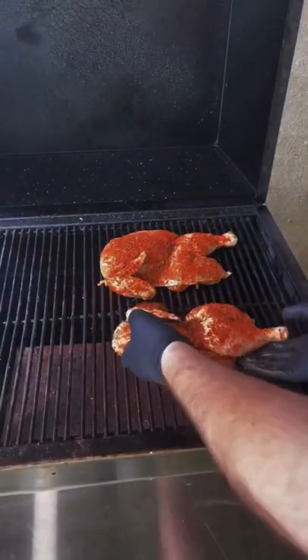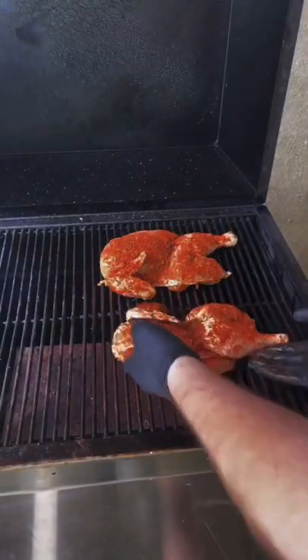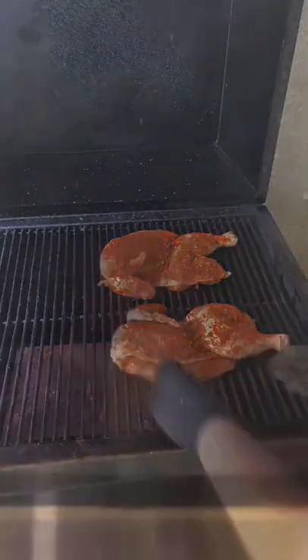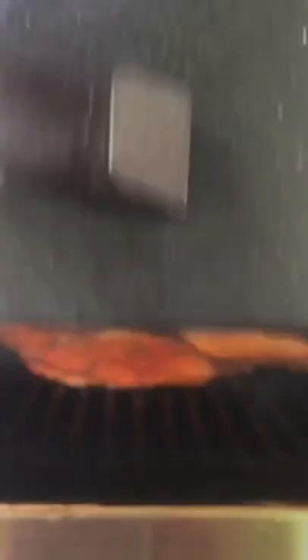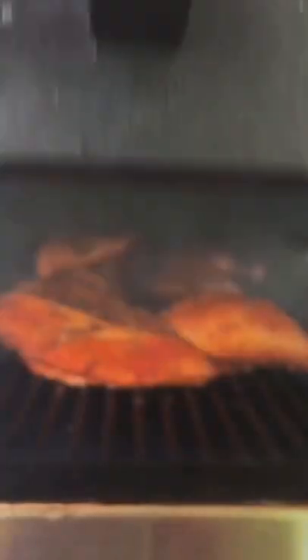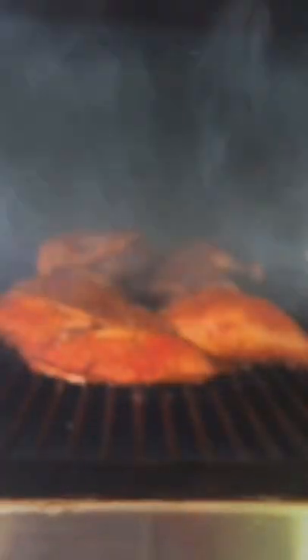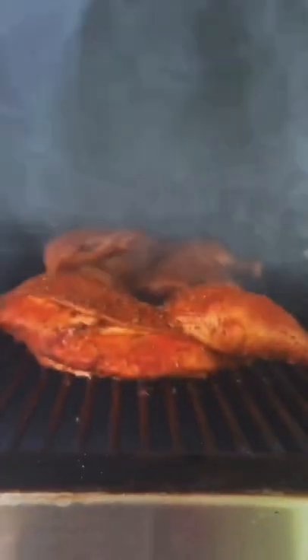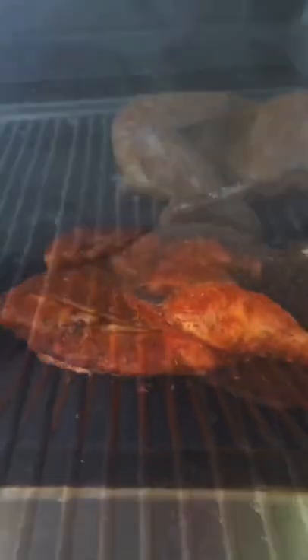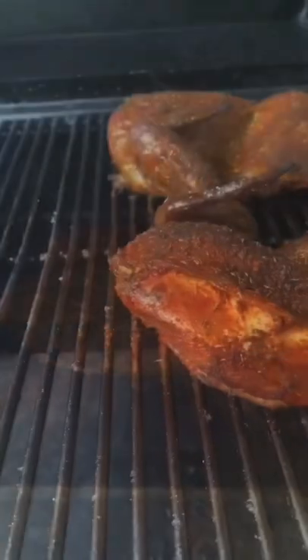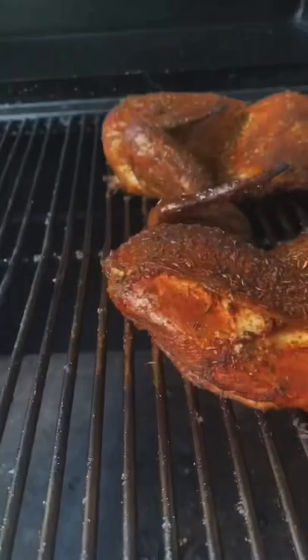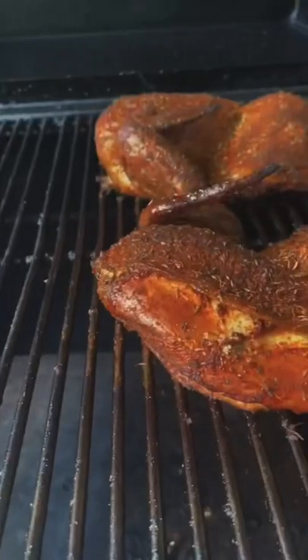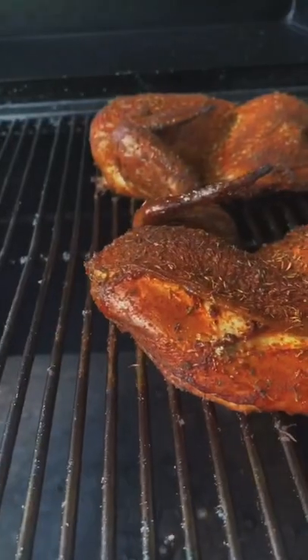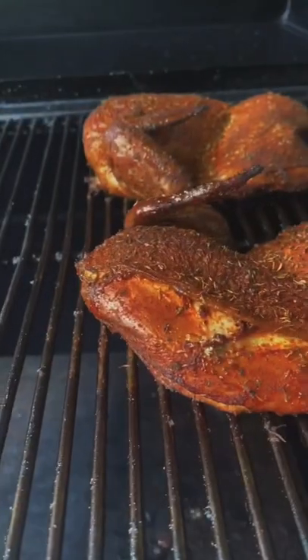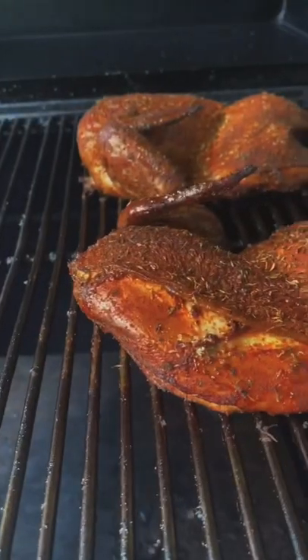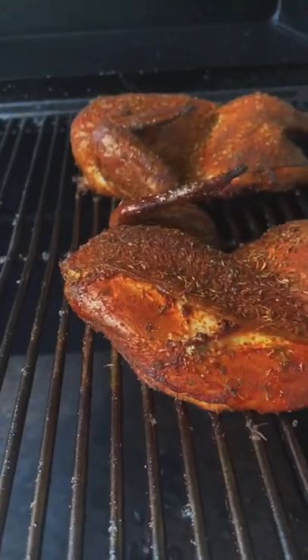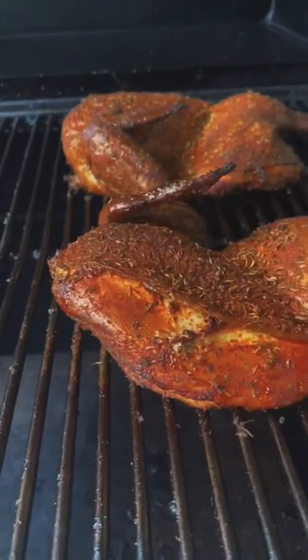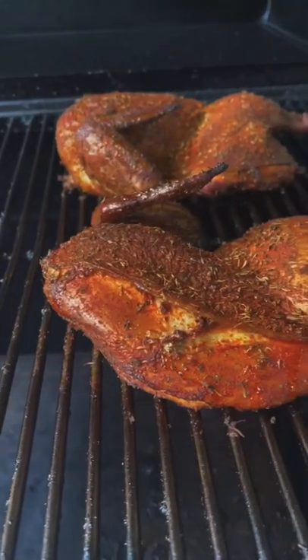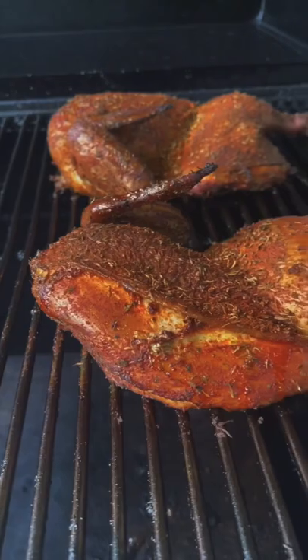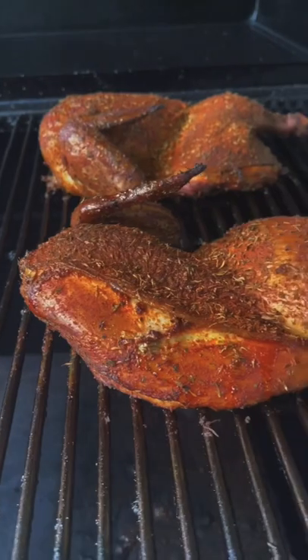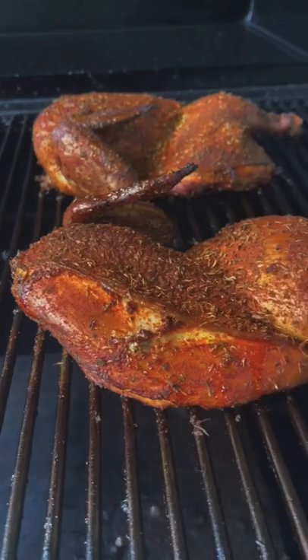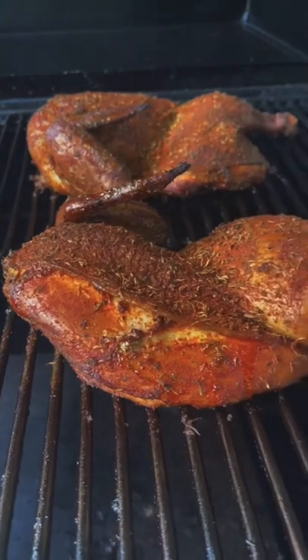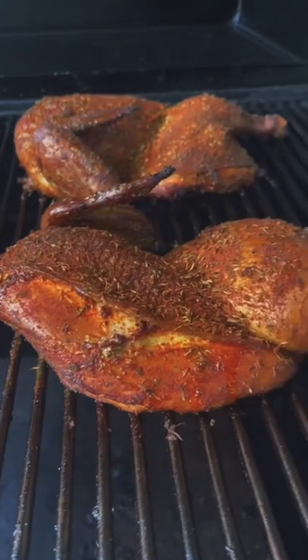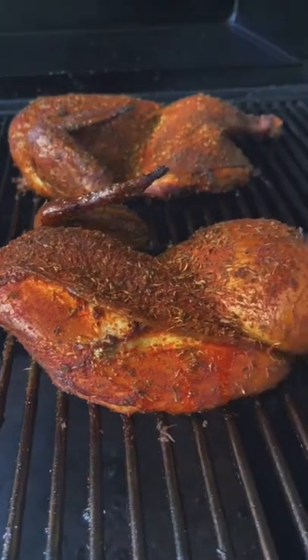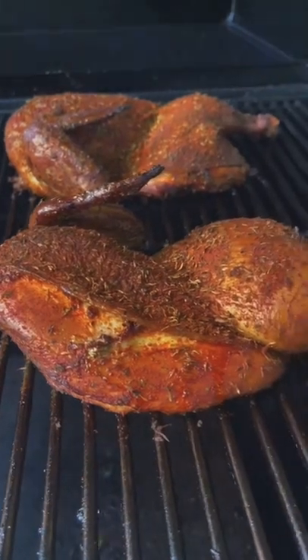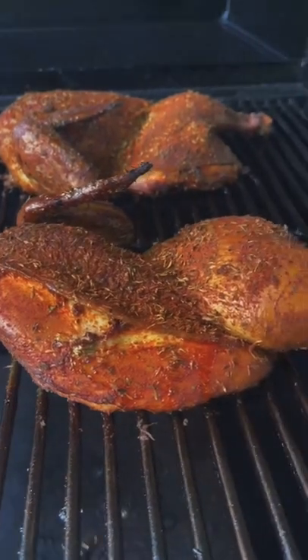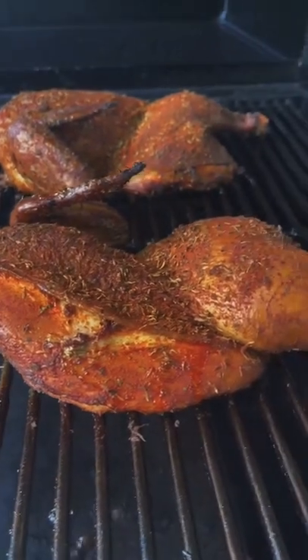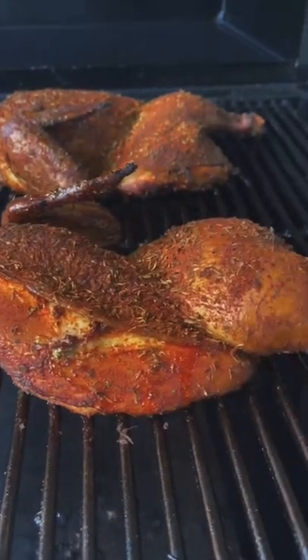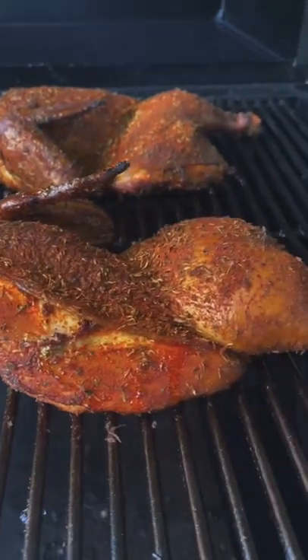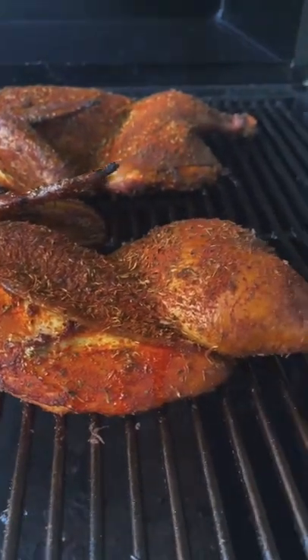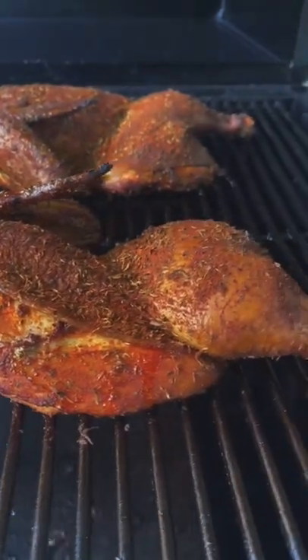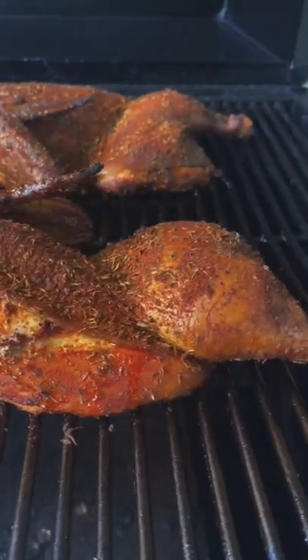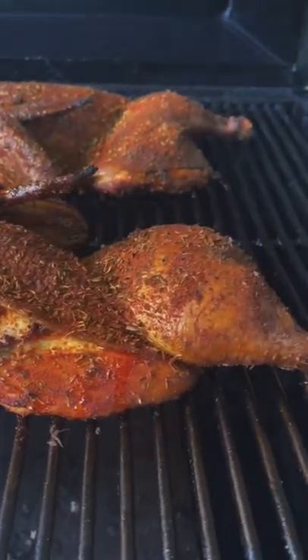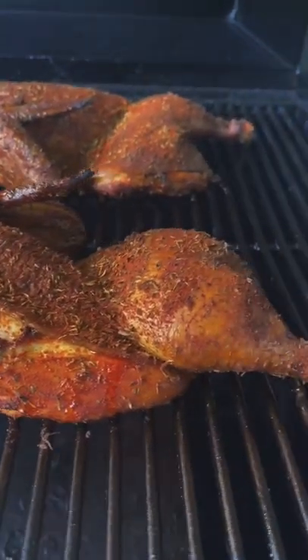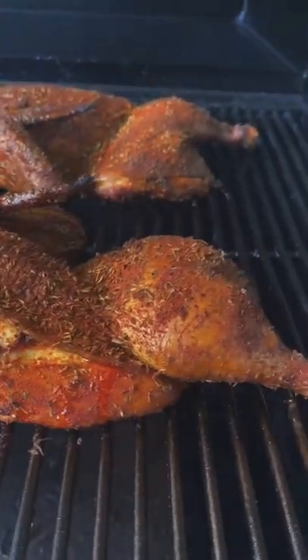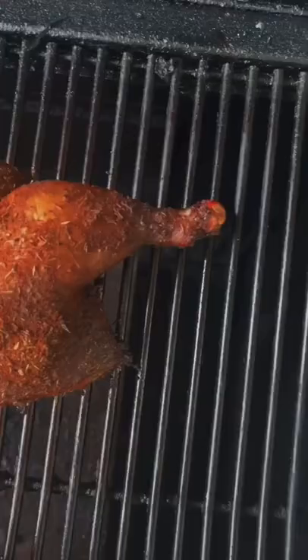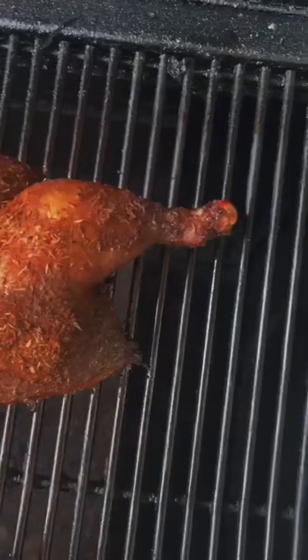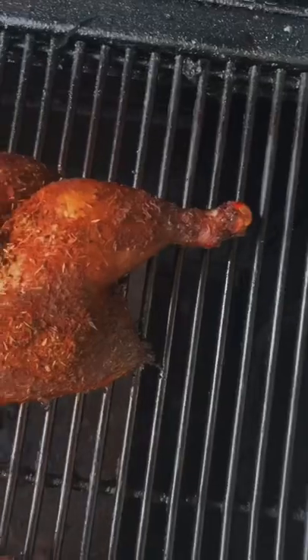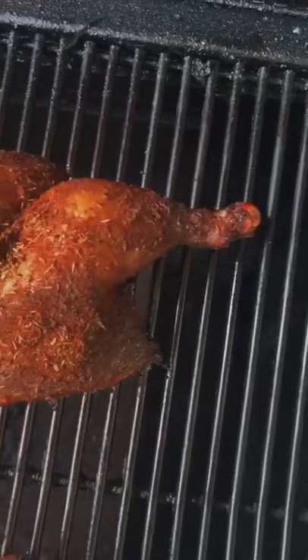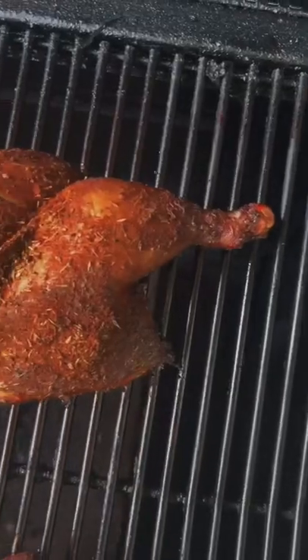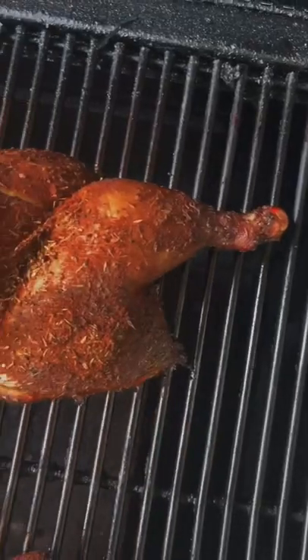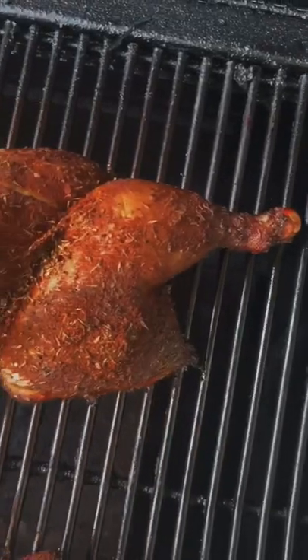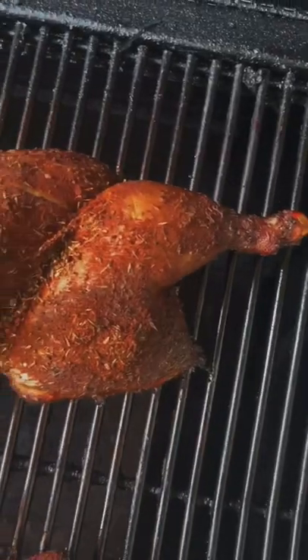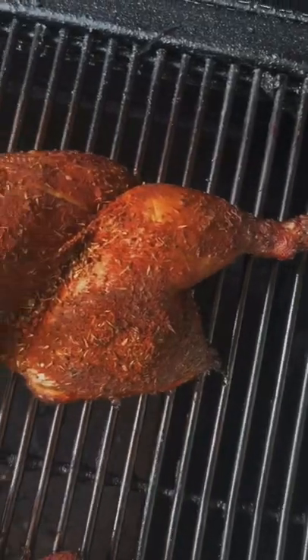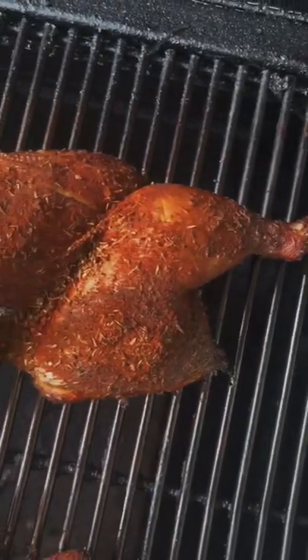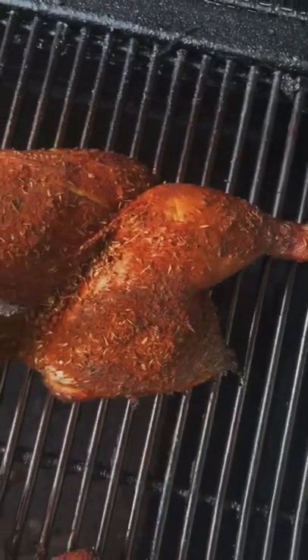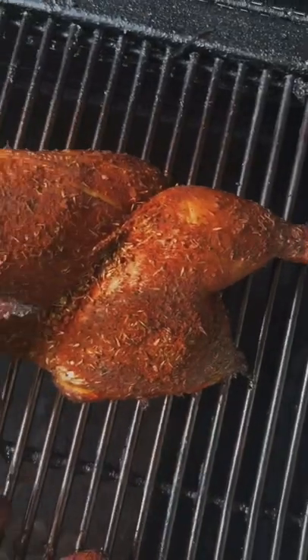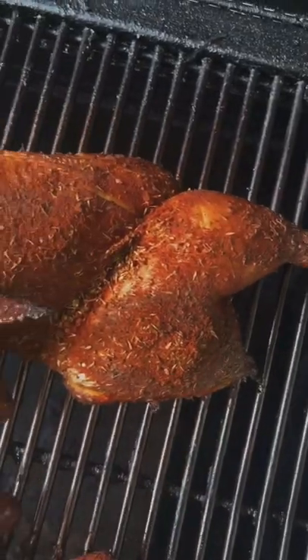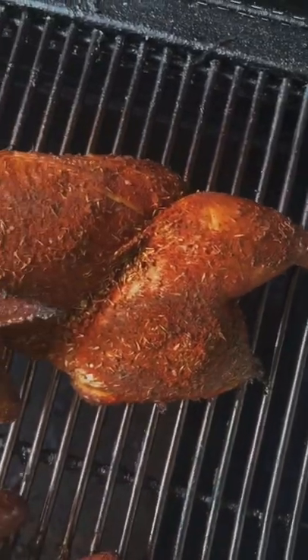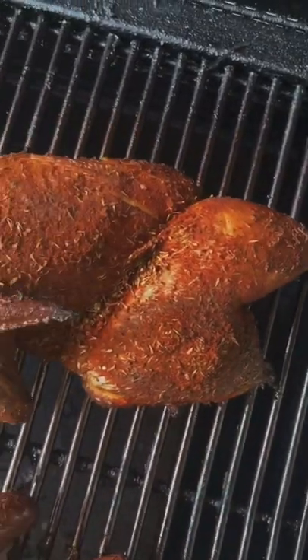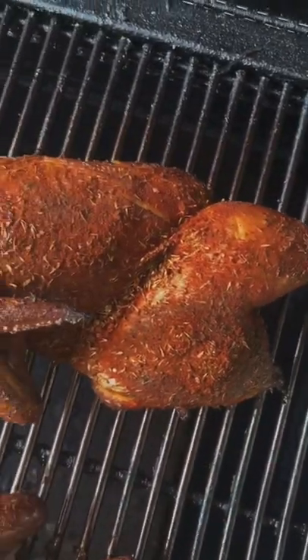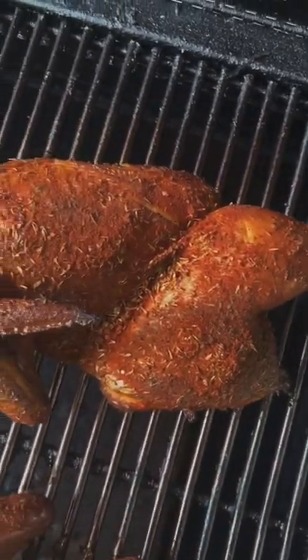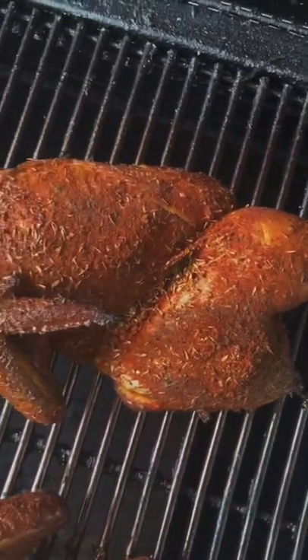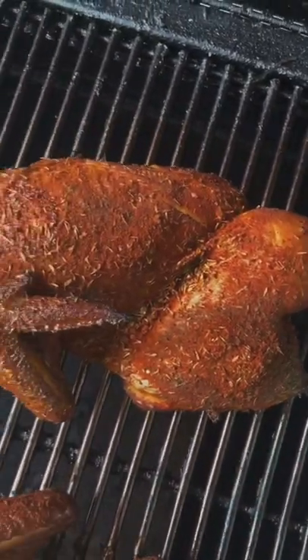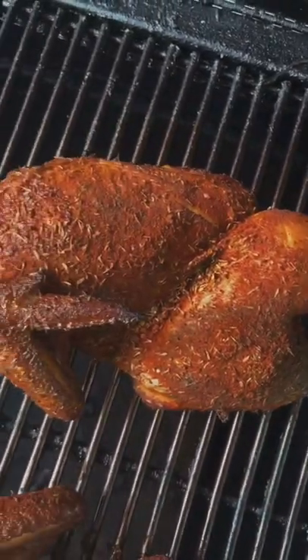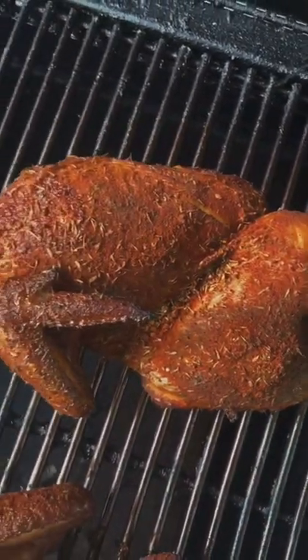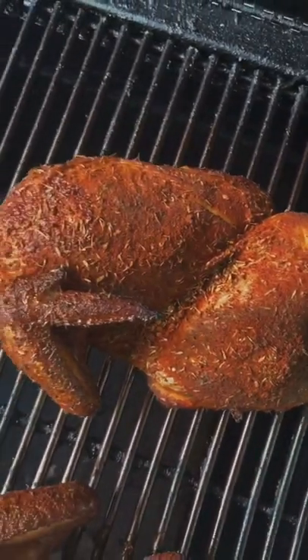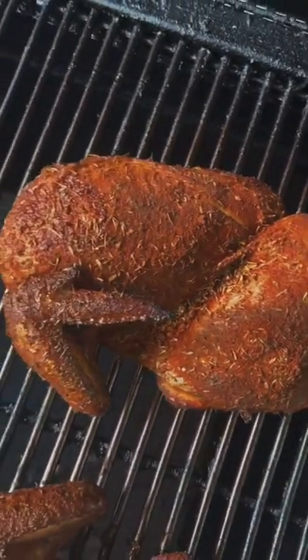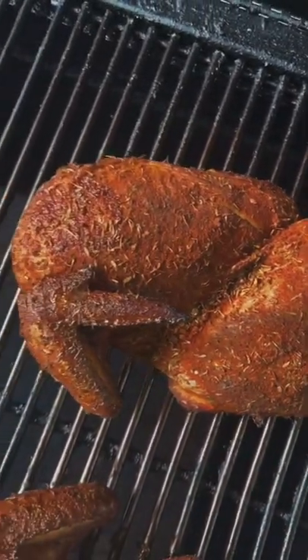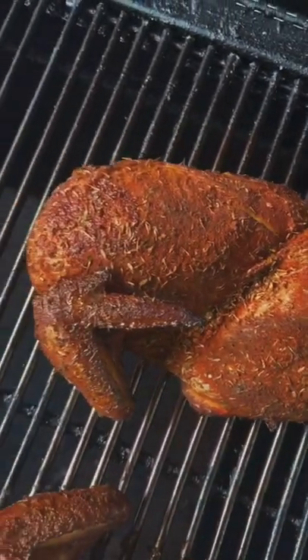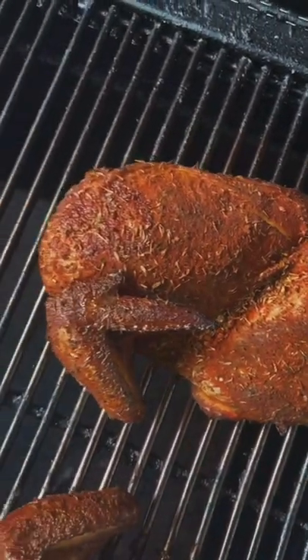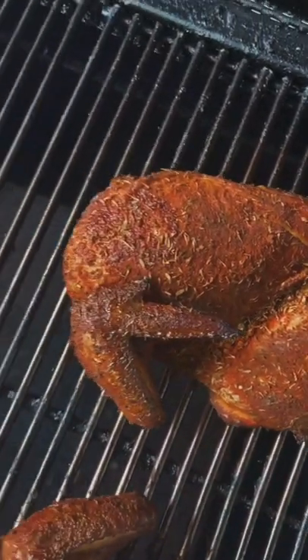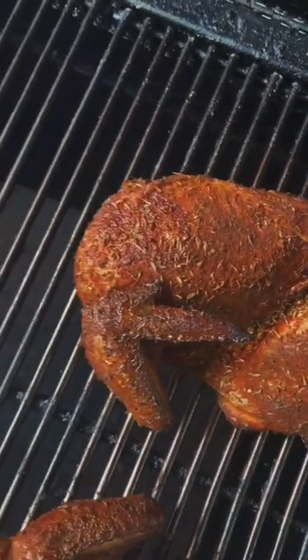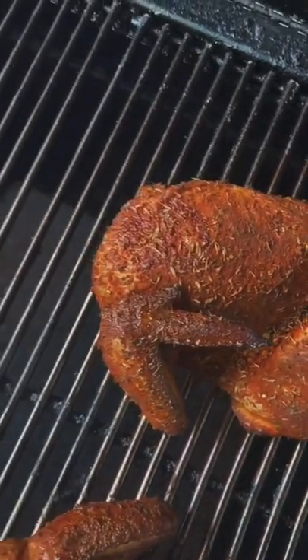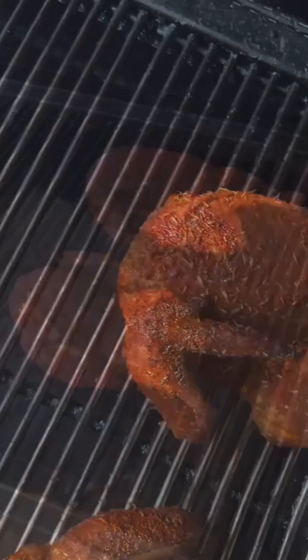Get it on the smoker at 325 and just look at that color — it's turning out looking absolutely money.